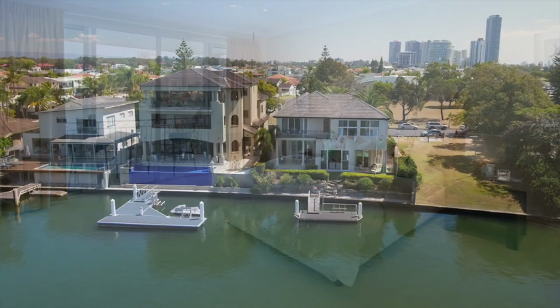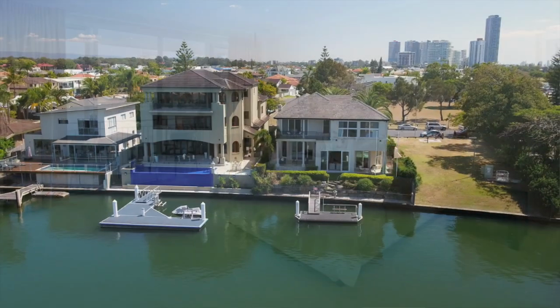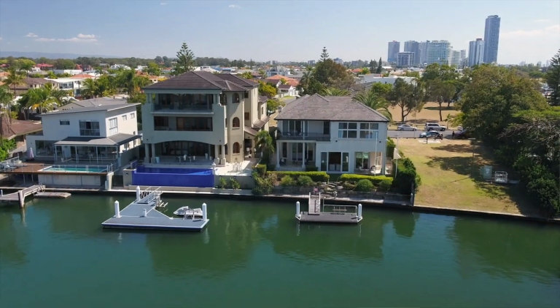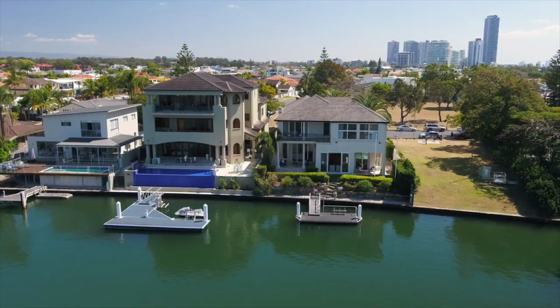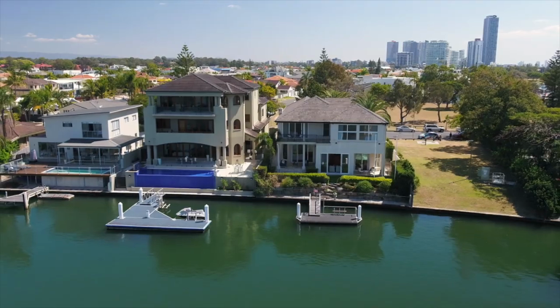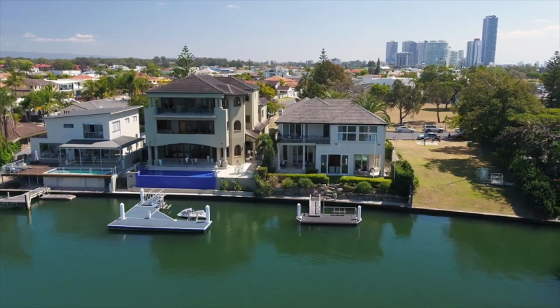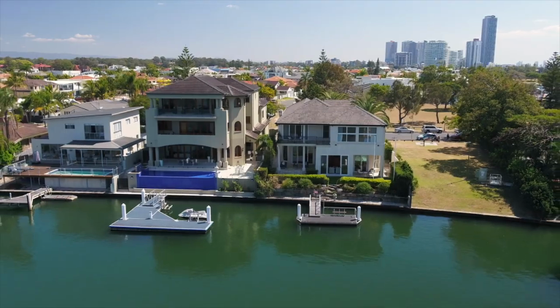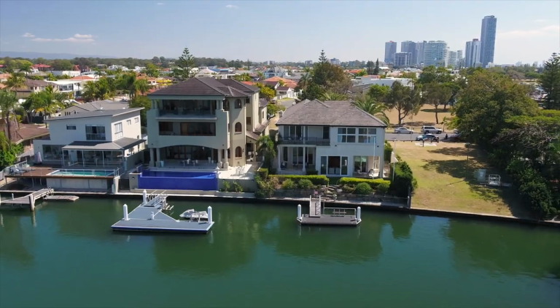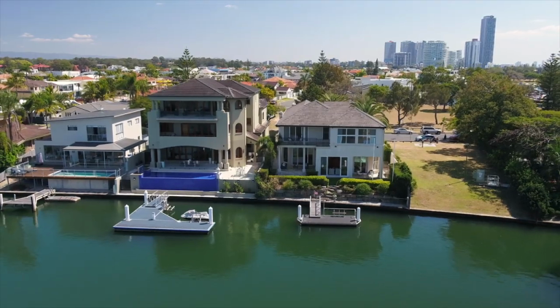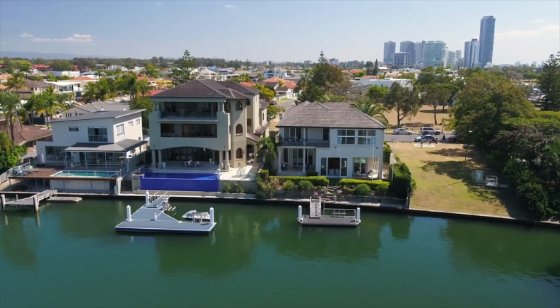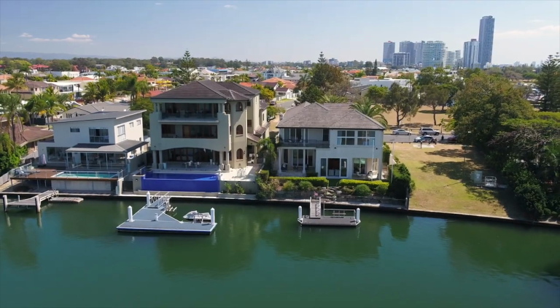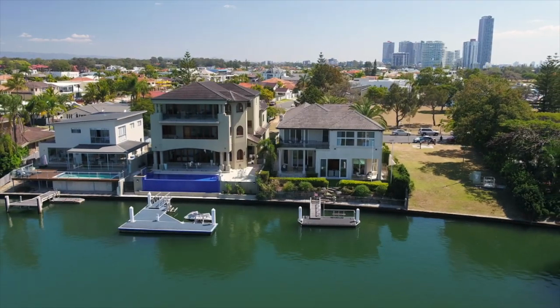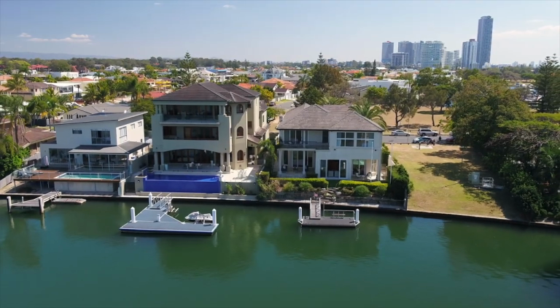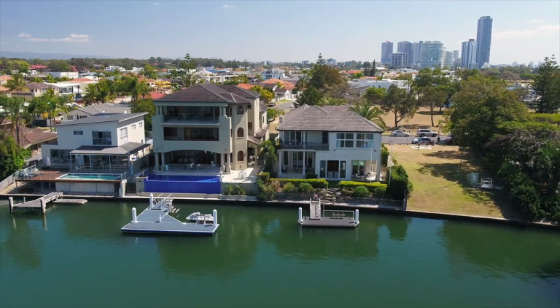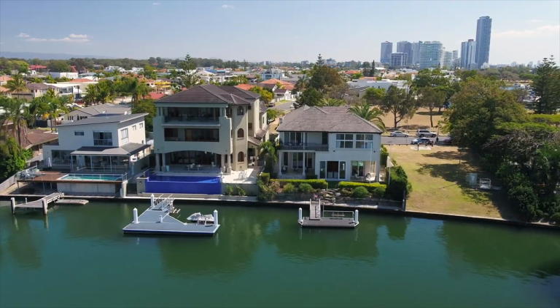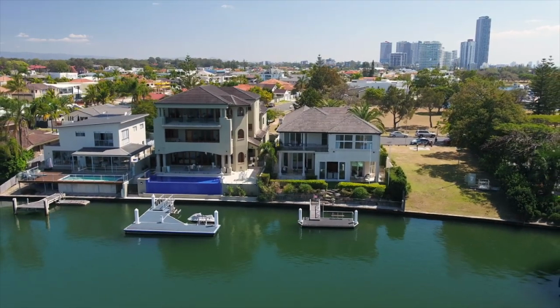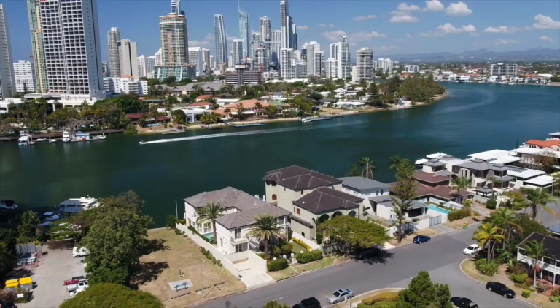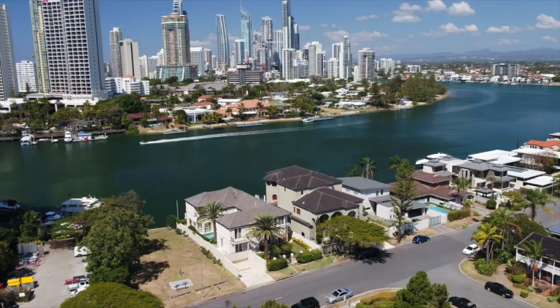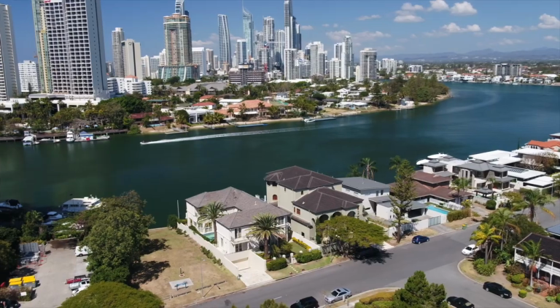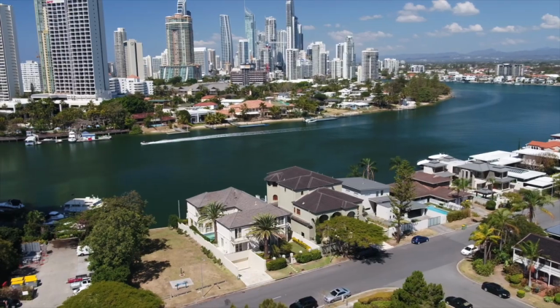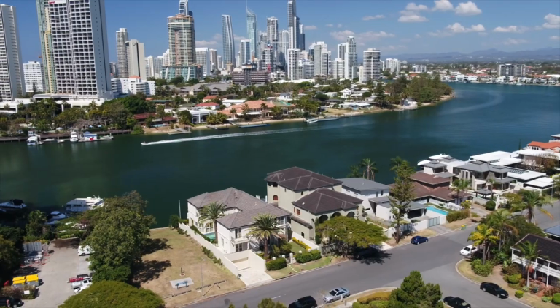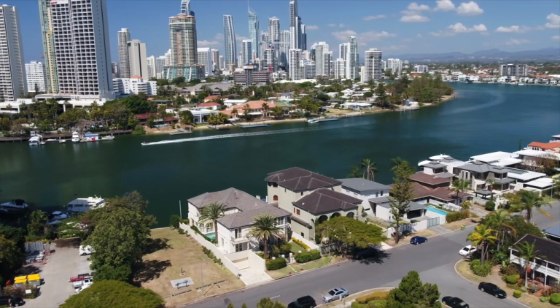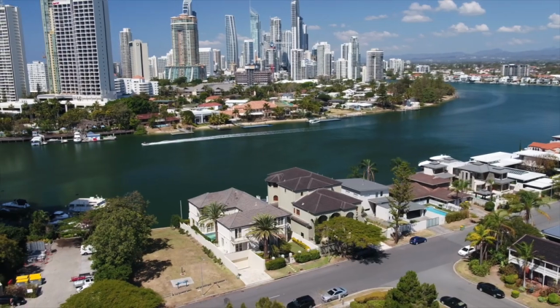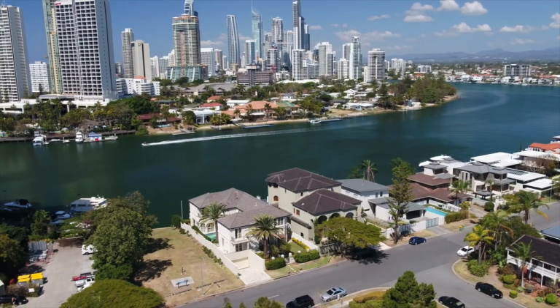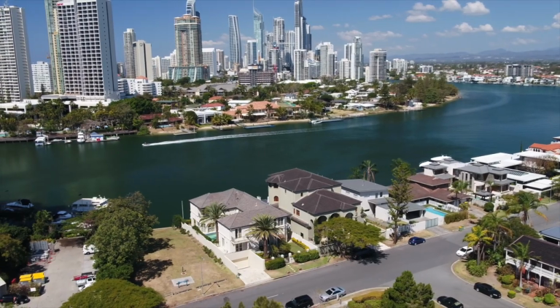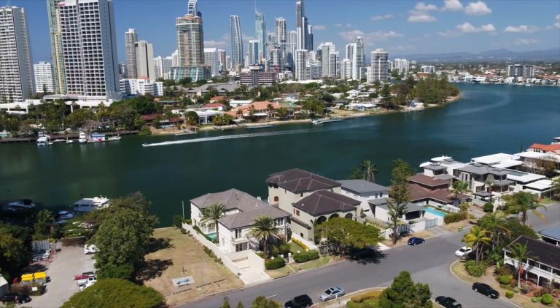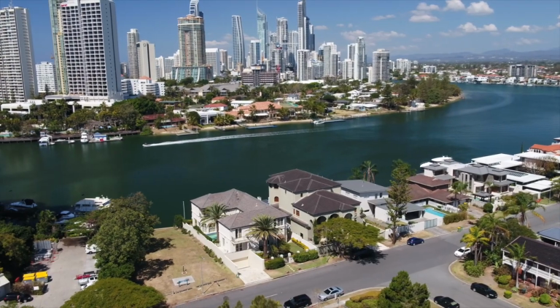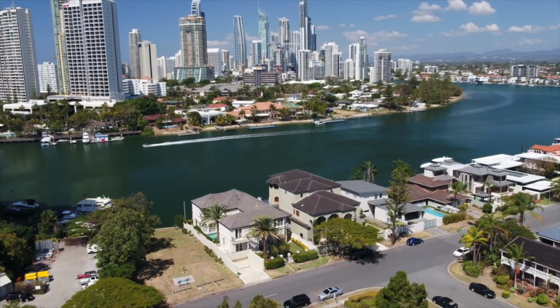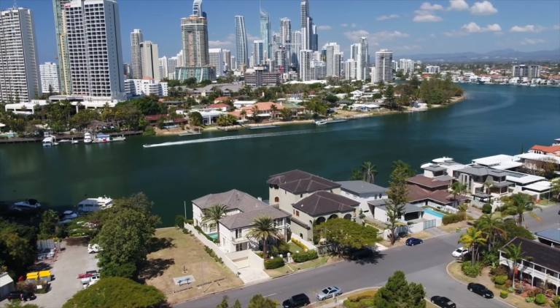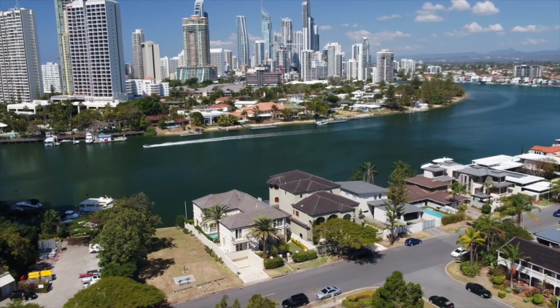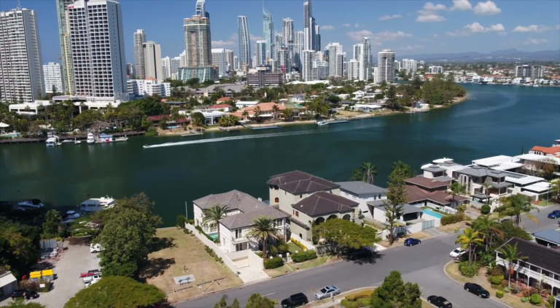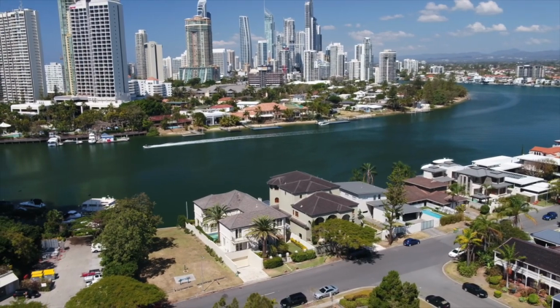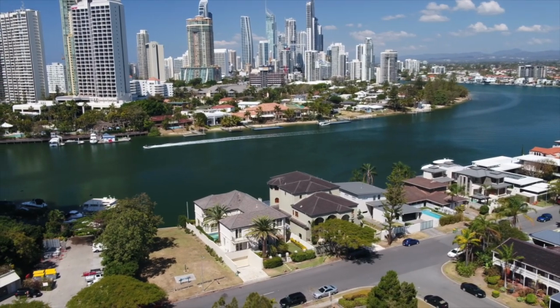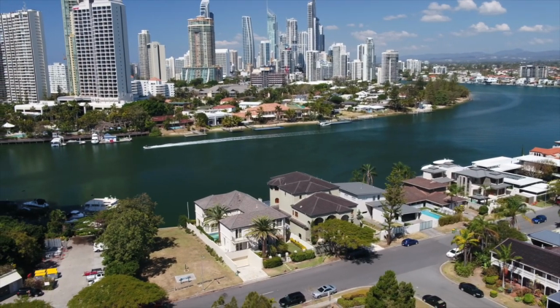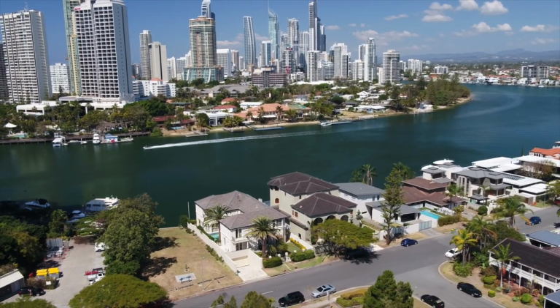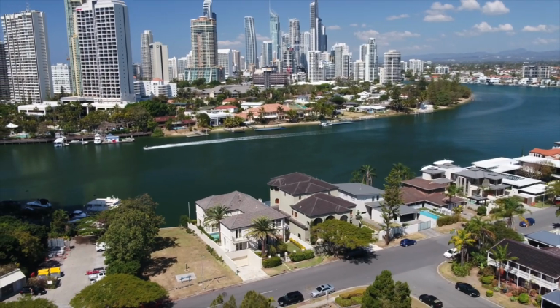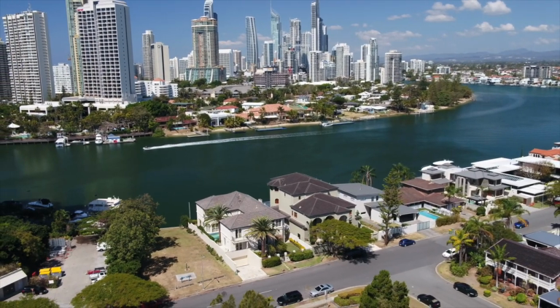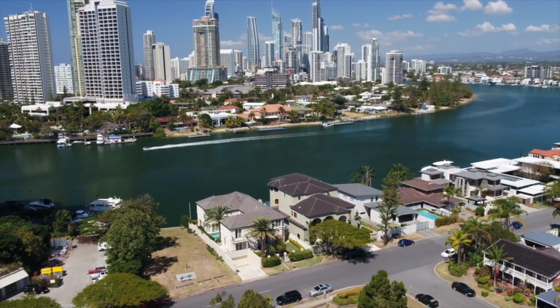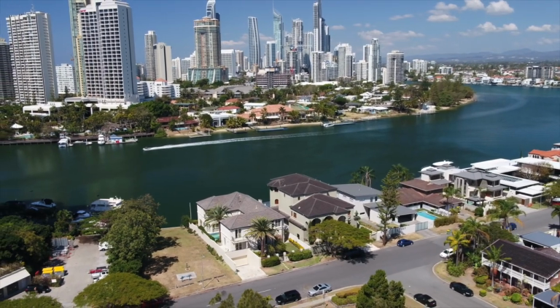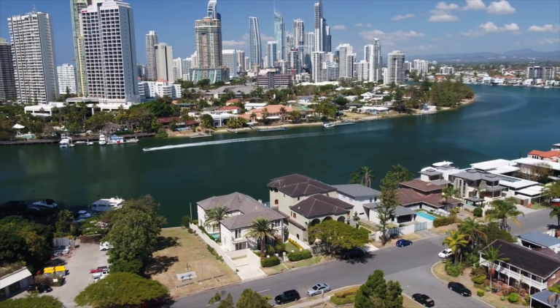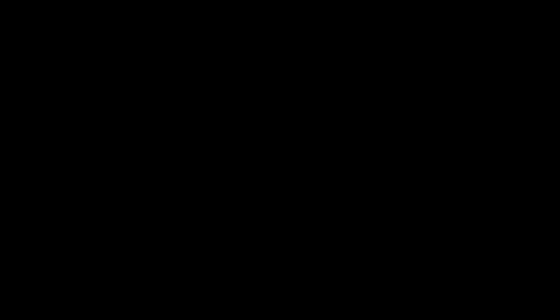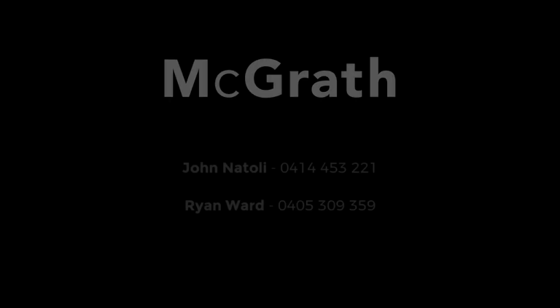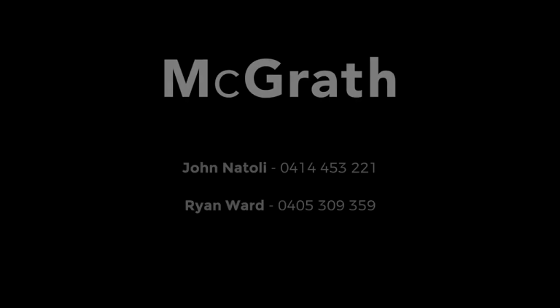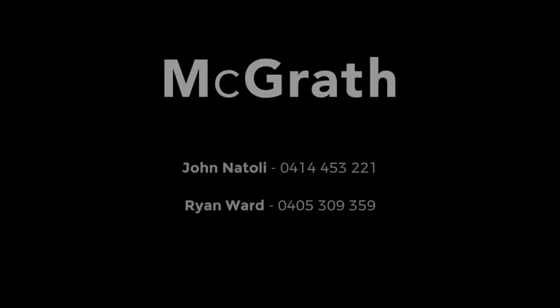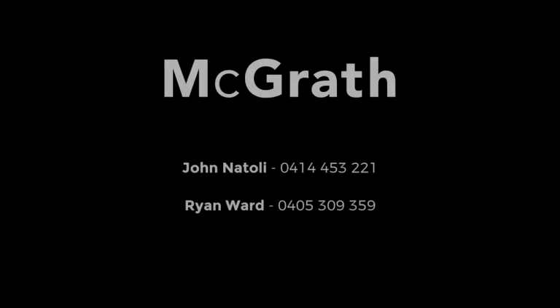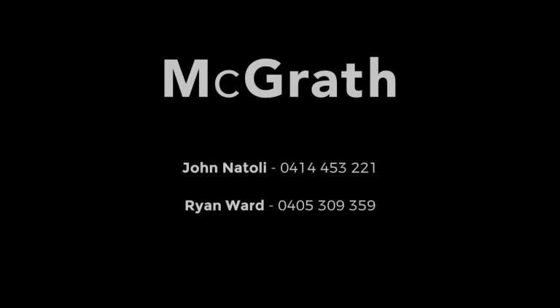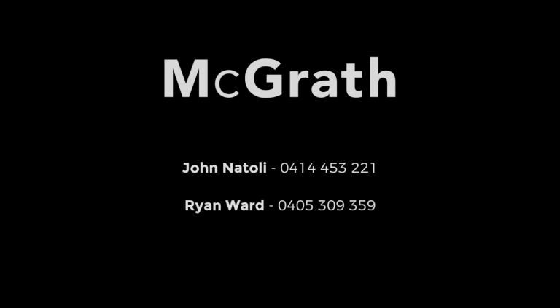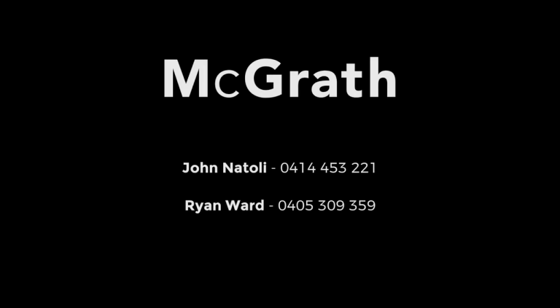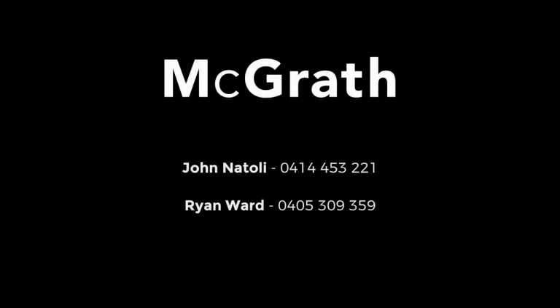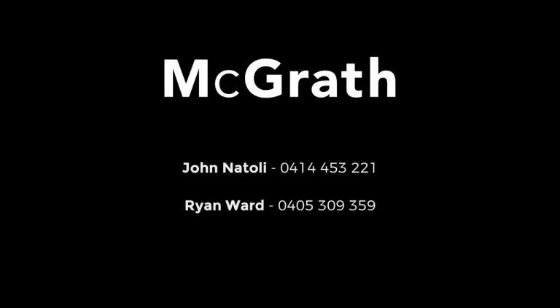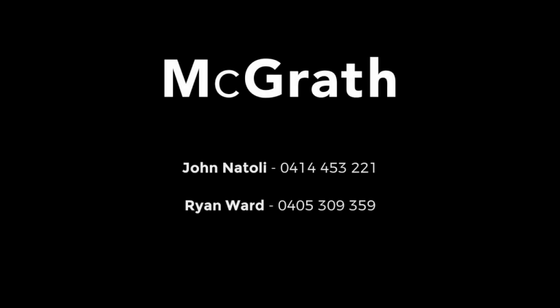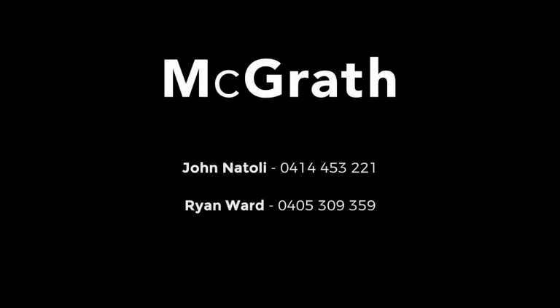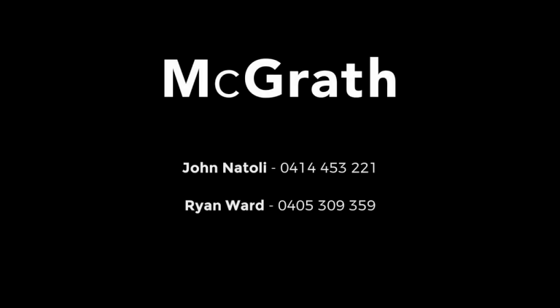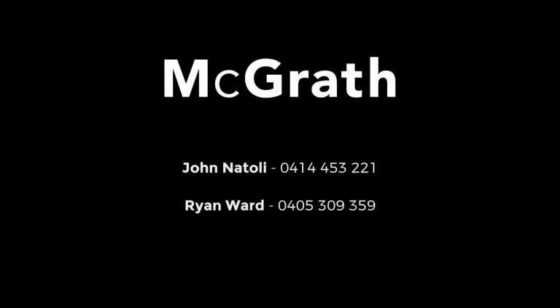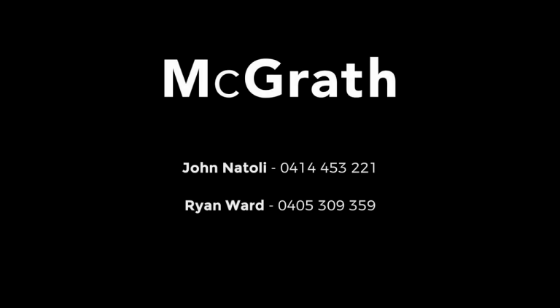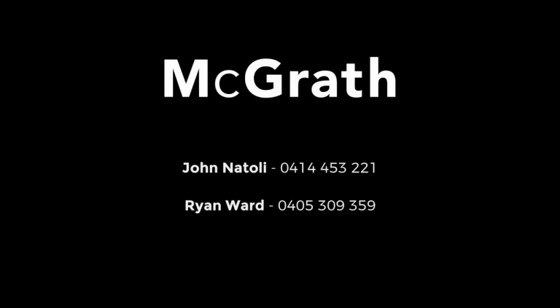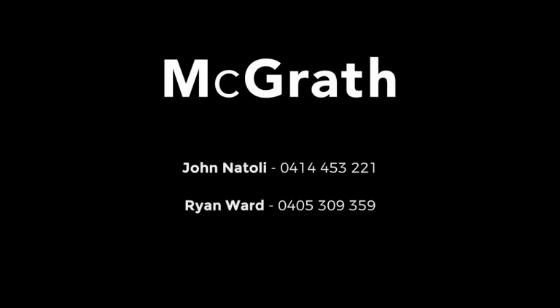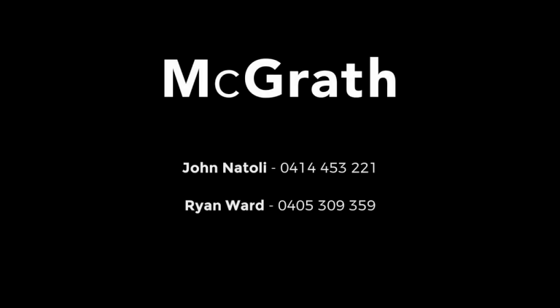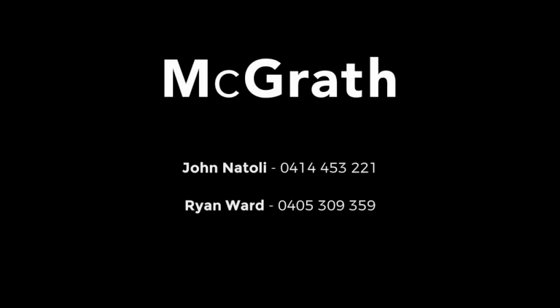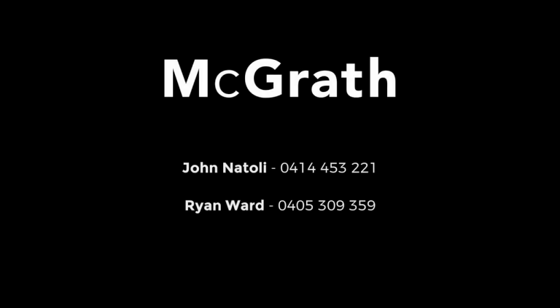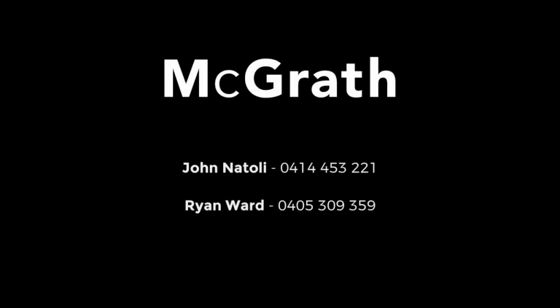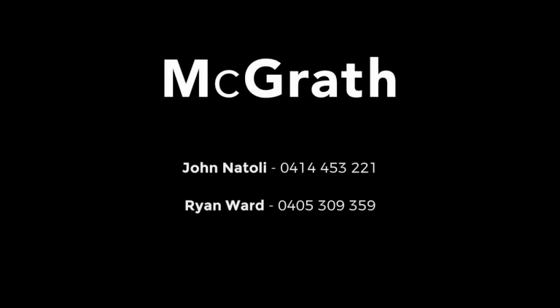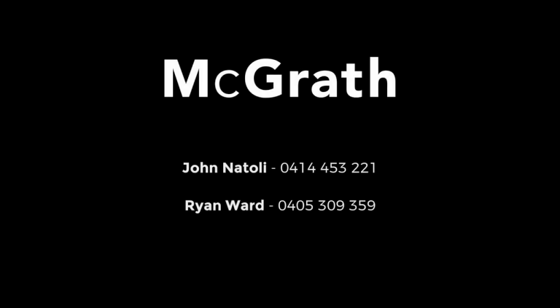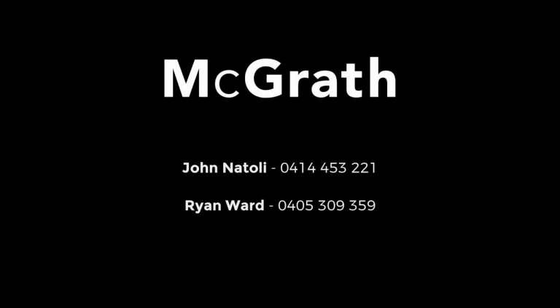This is really a classically elegant family residence with a timeless manor. For more information, contact John Natoli or Ryan Ward.